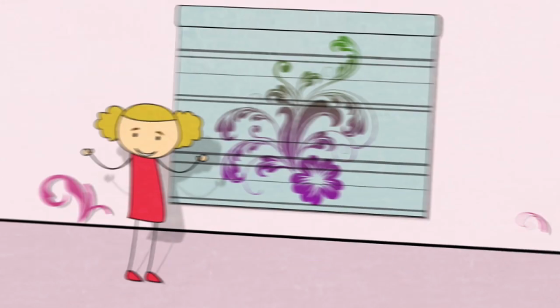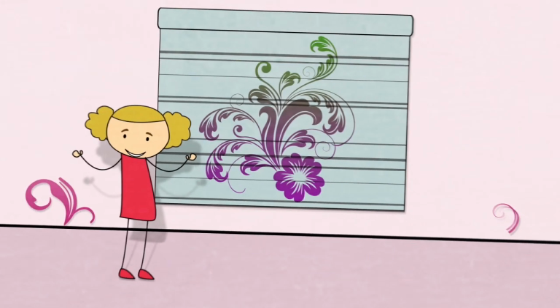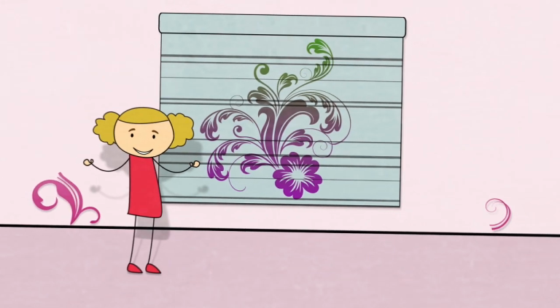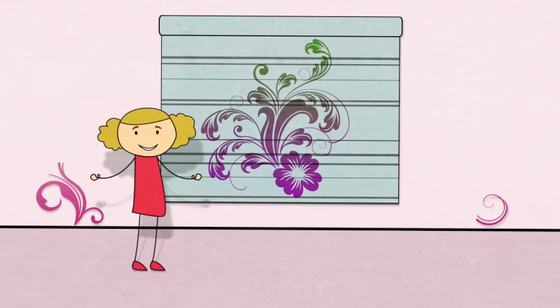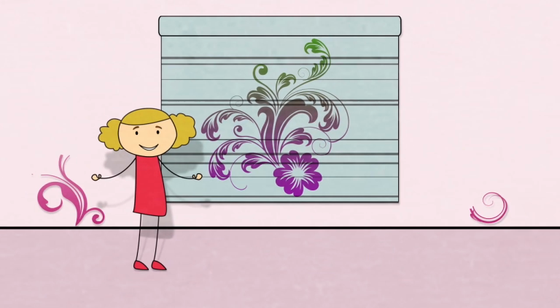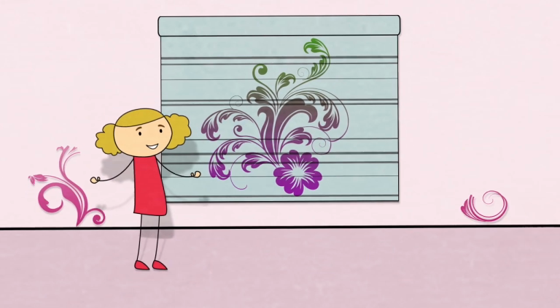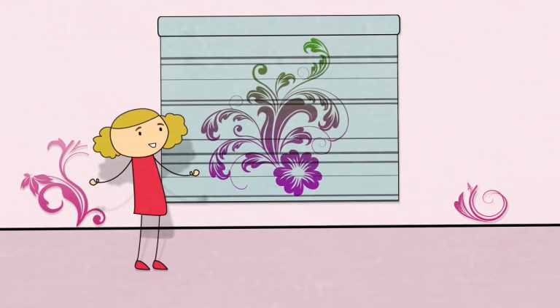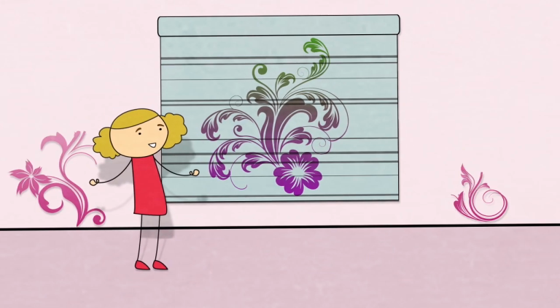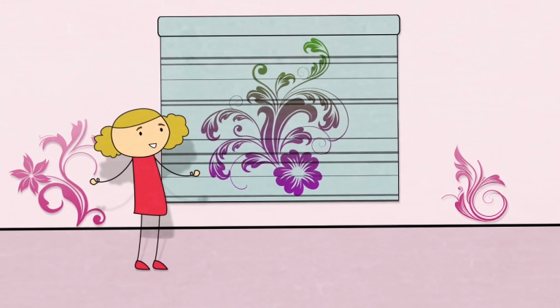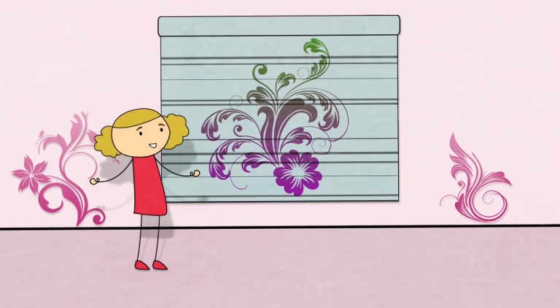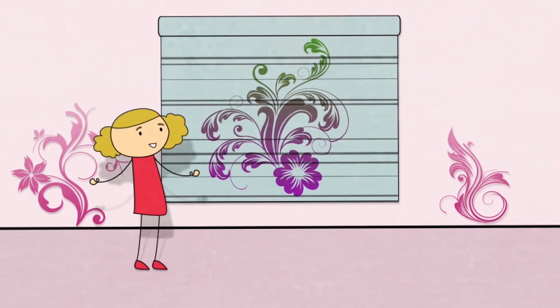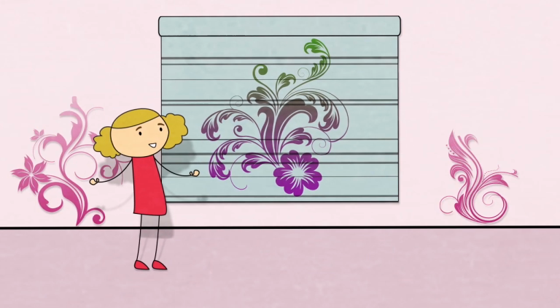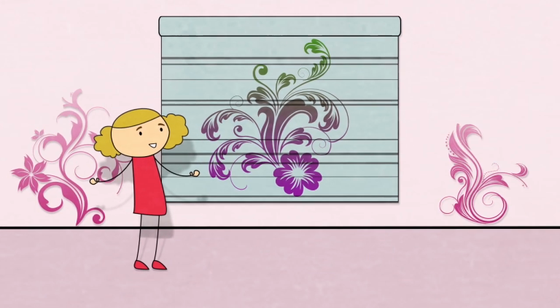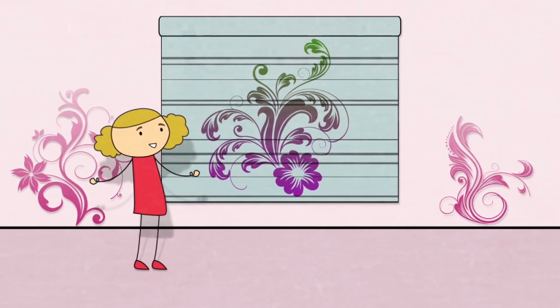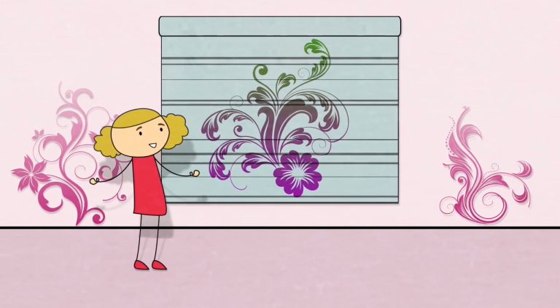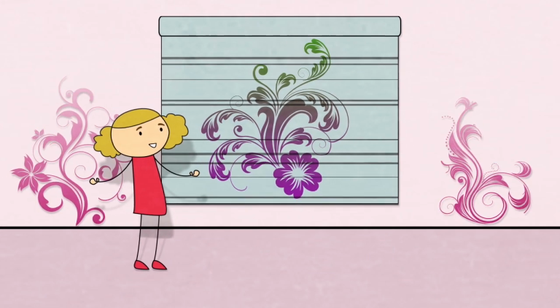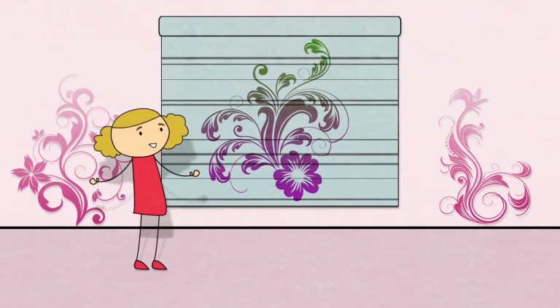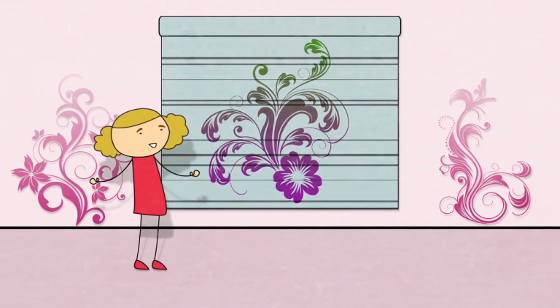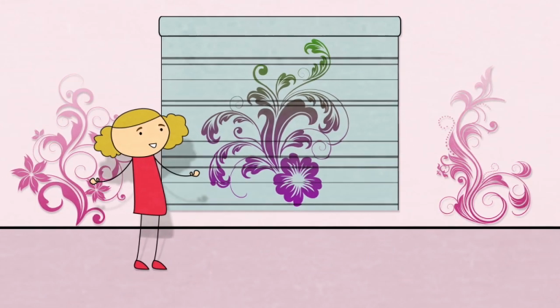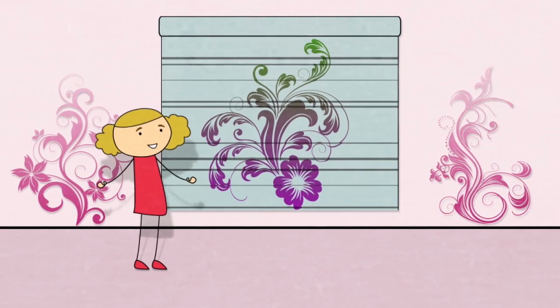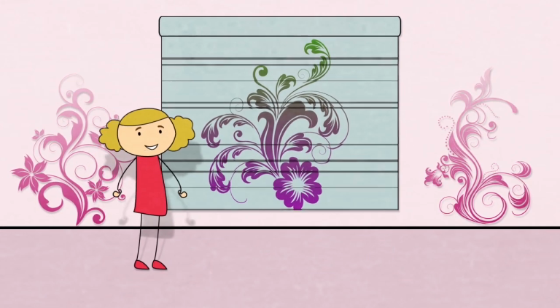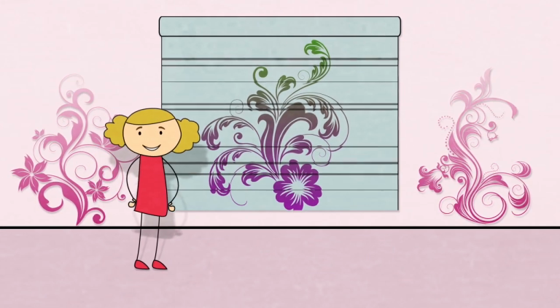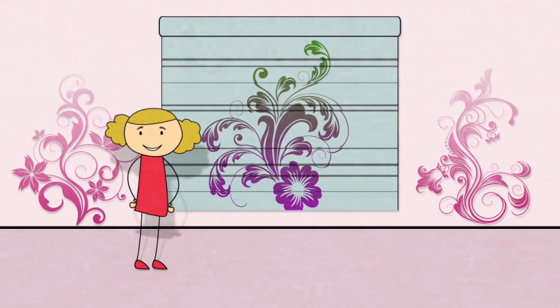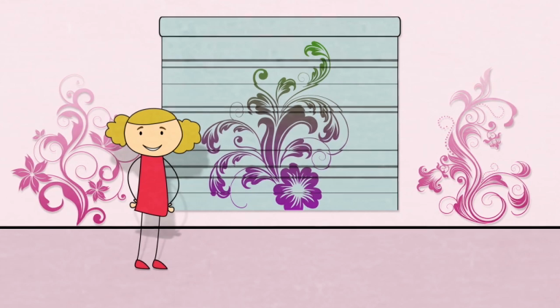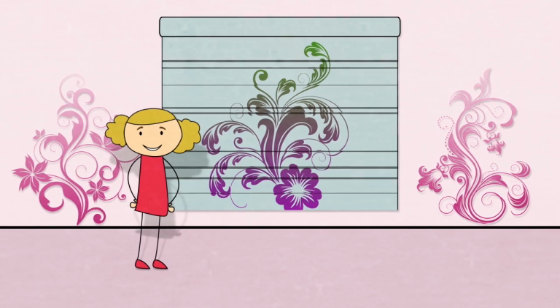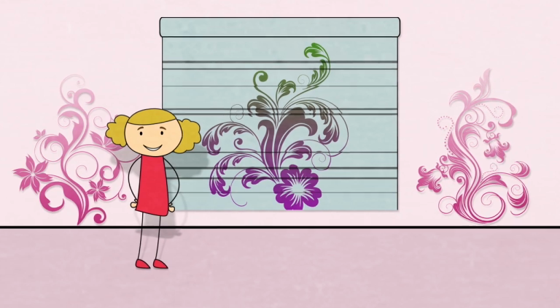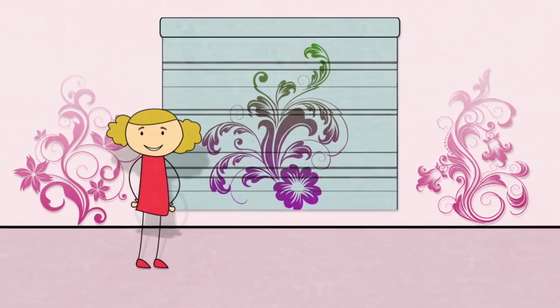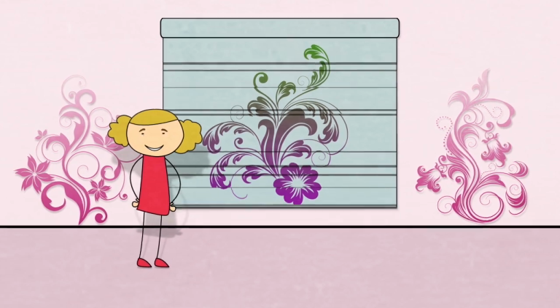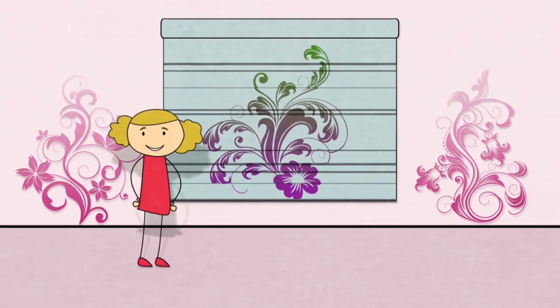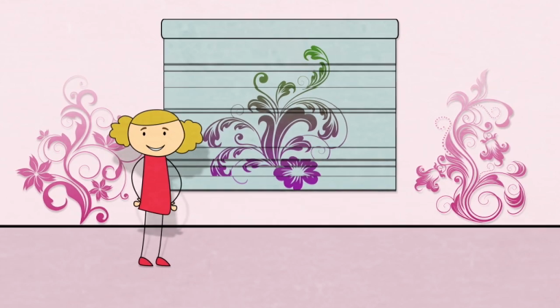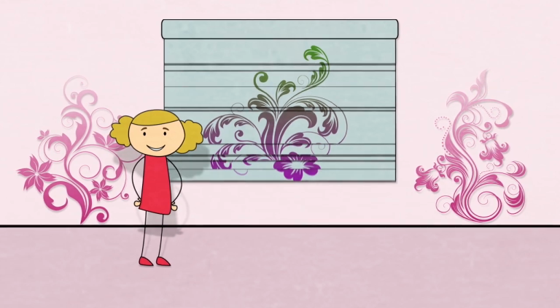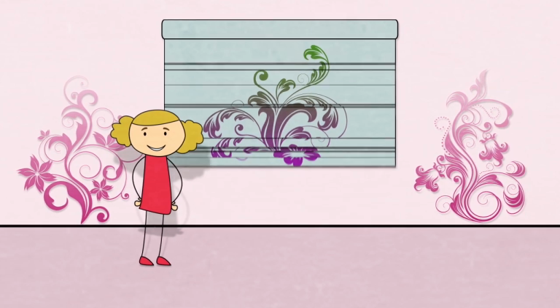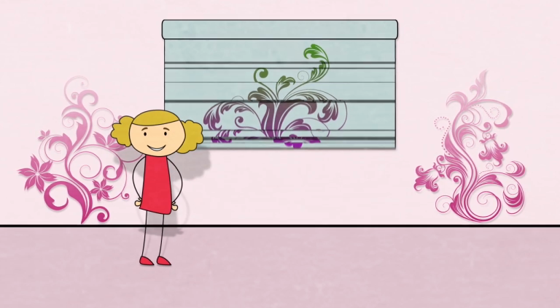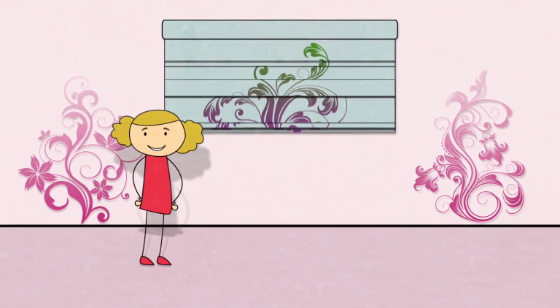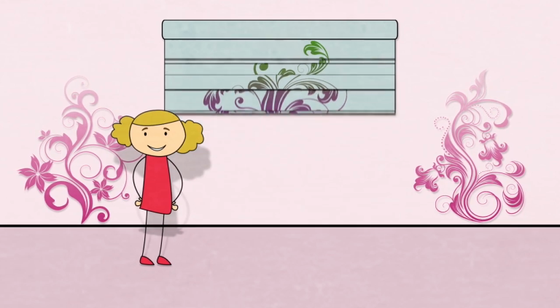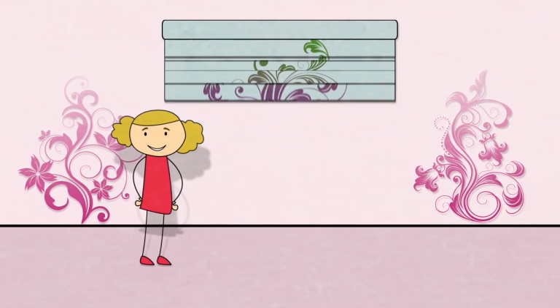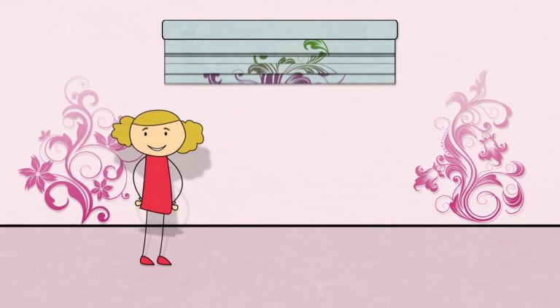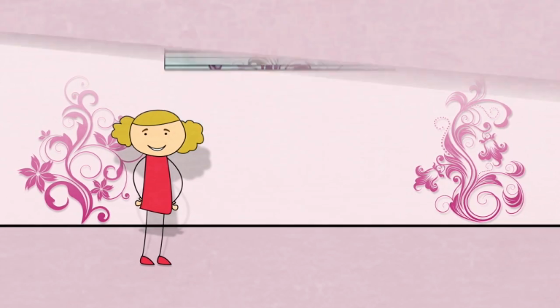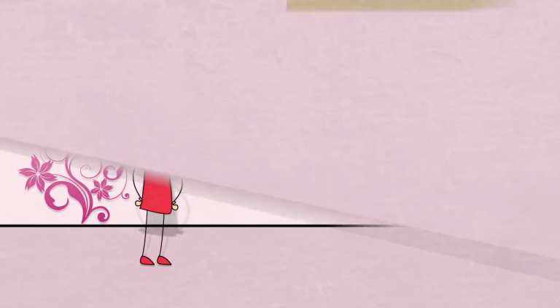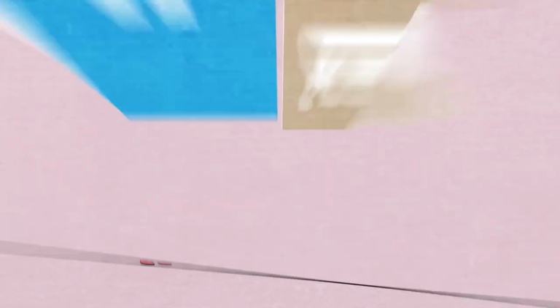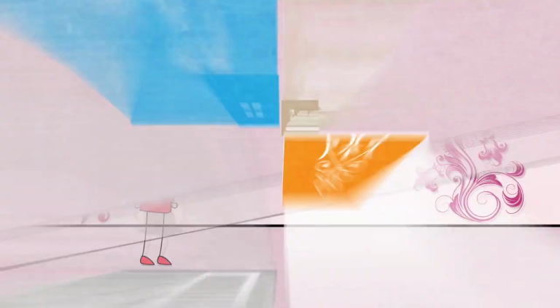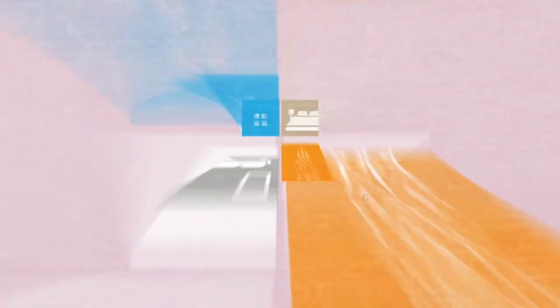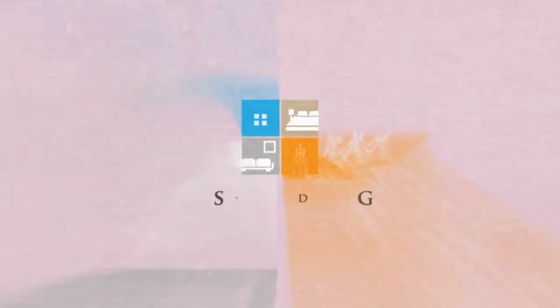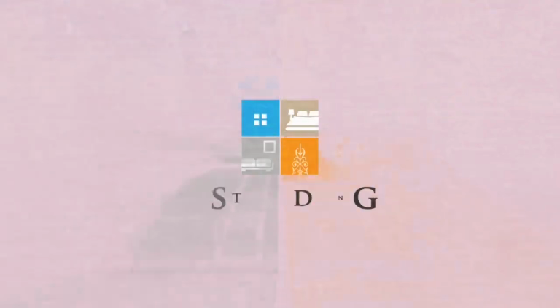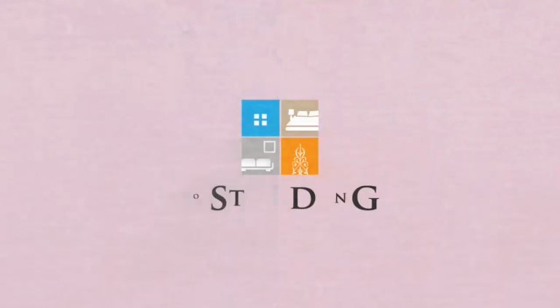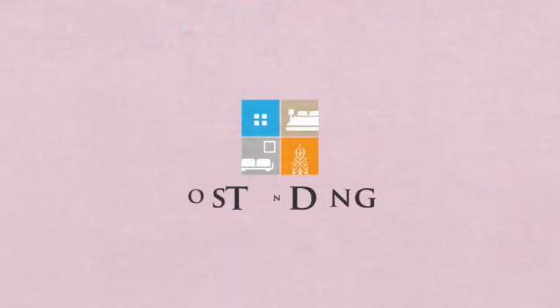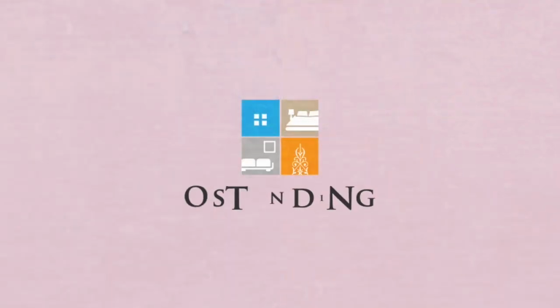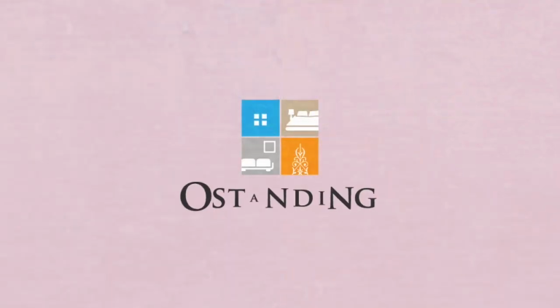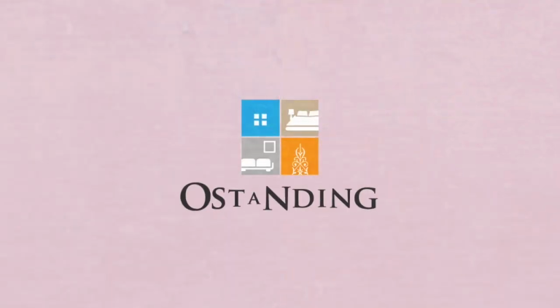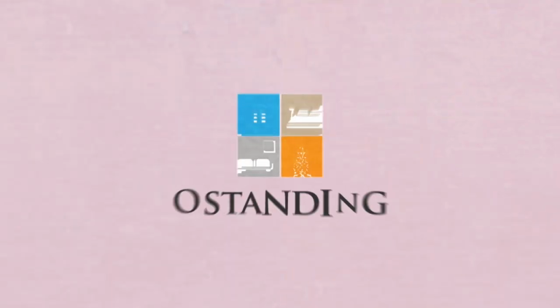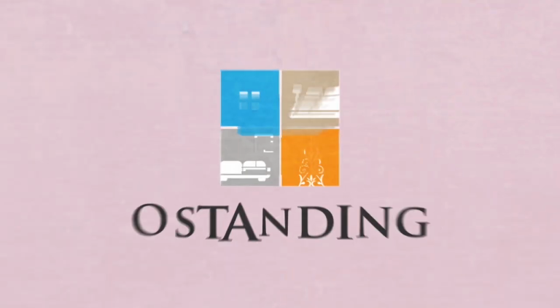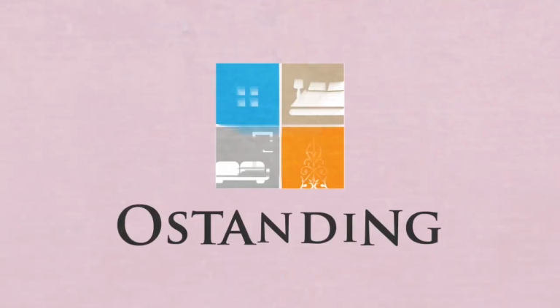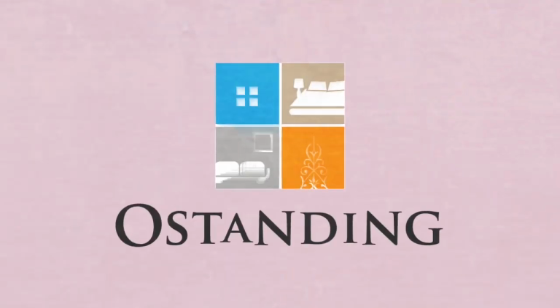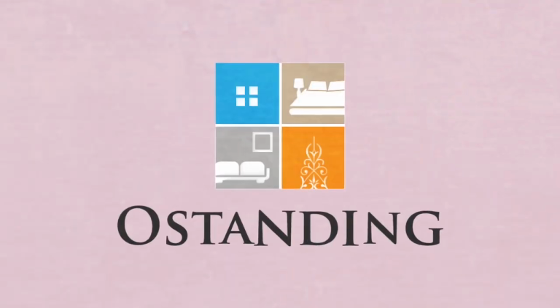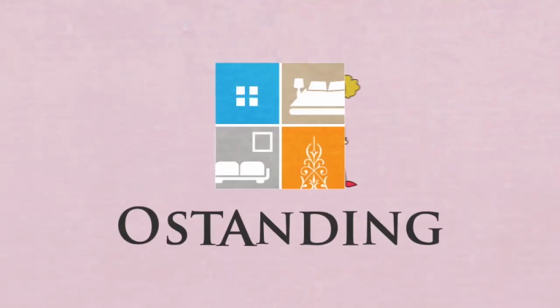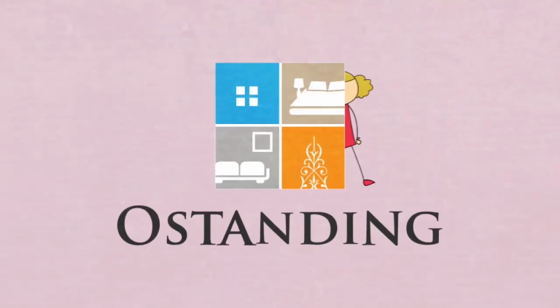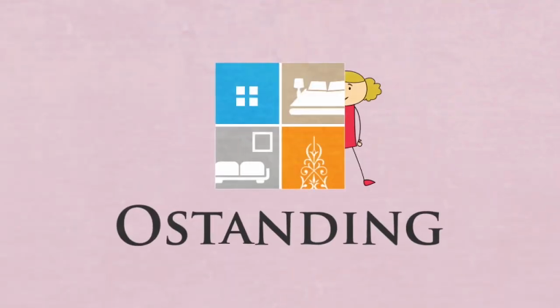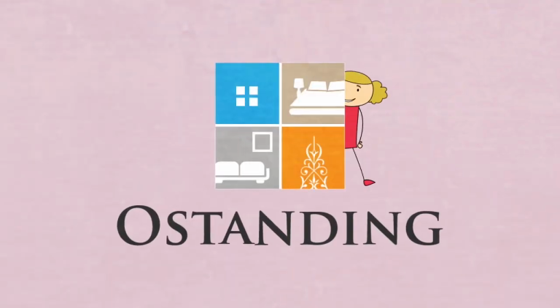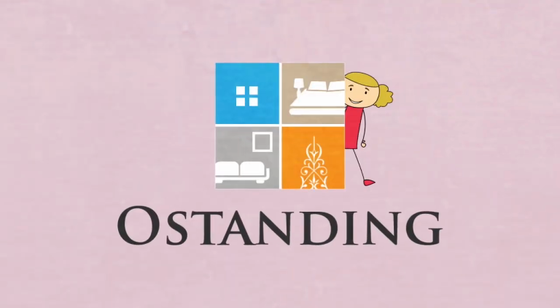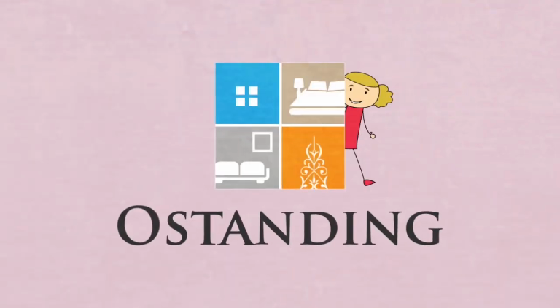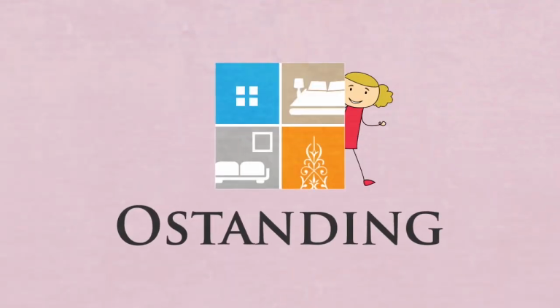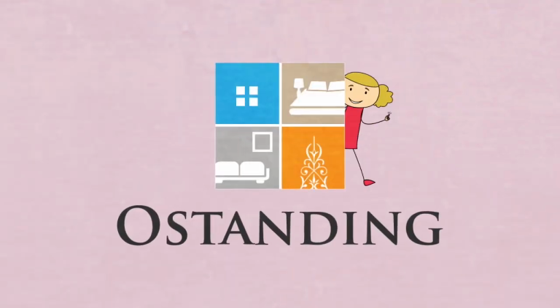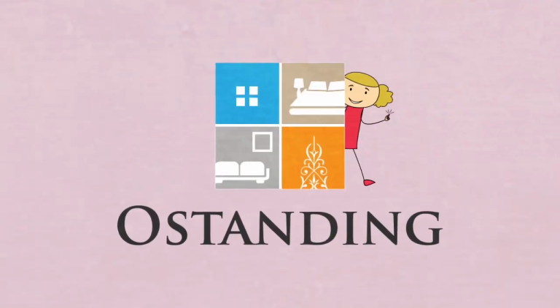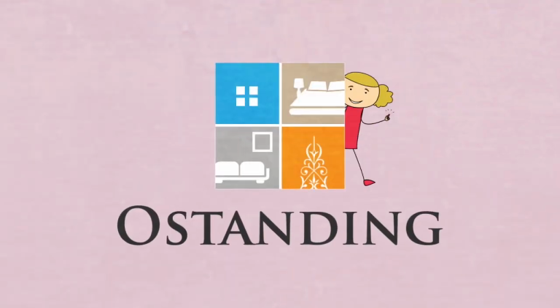So go on, get creative! Add your own special touch to any room! O Standing — custom design your own shades!